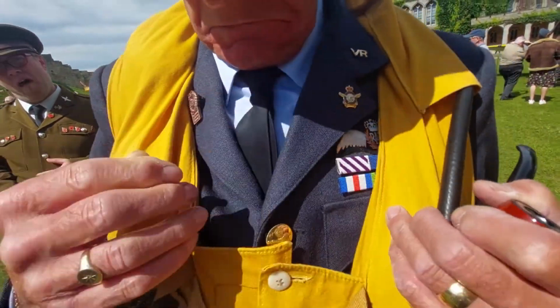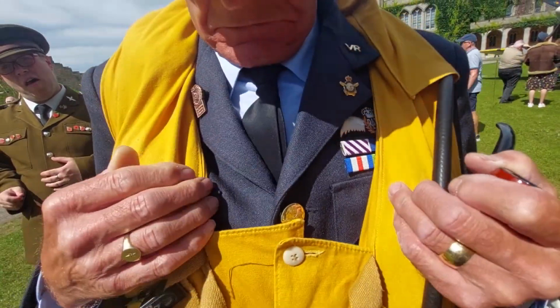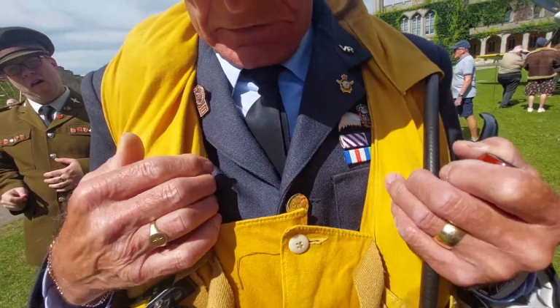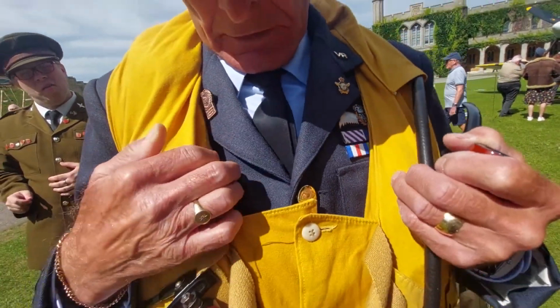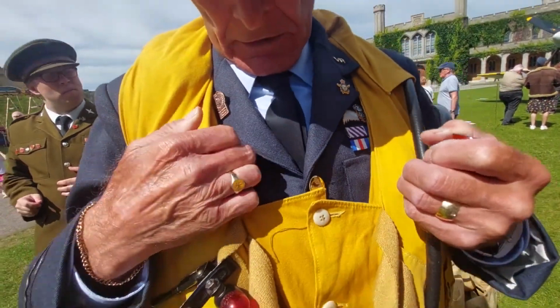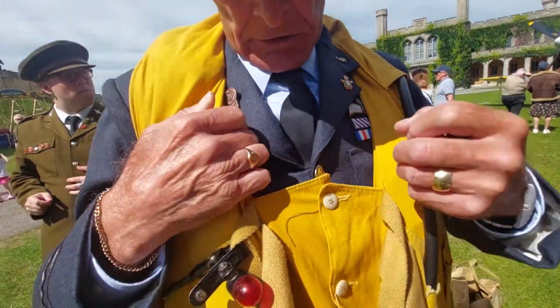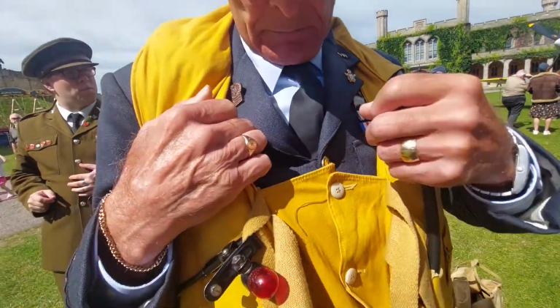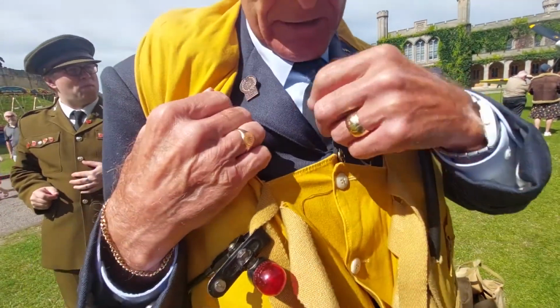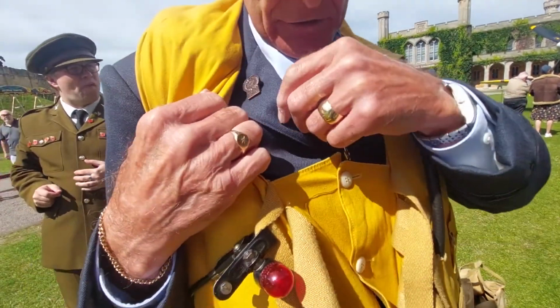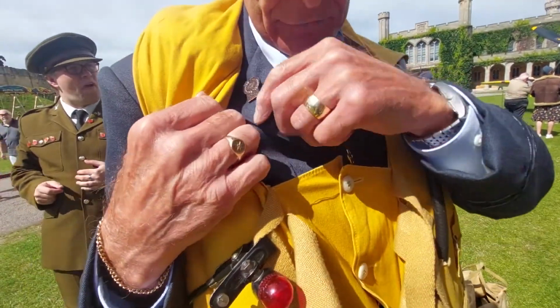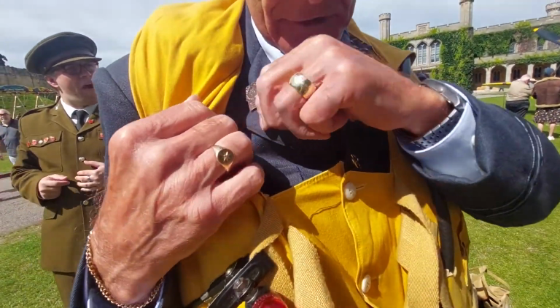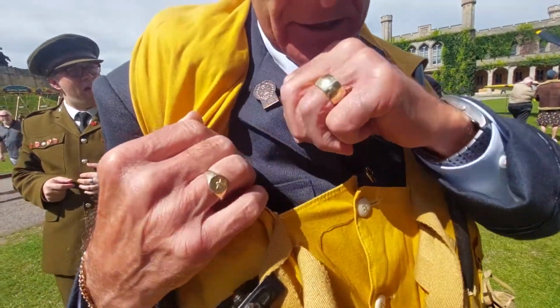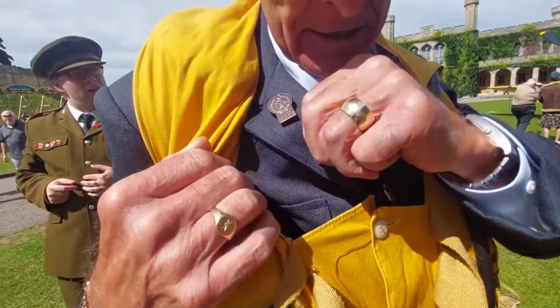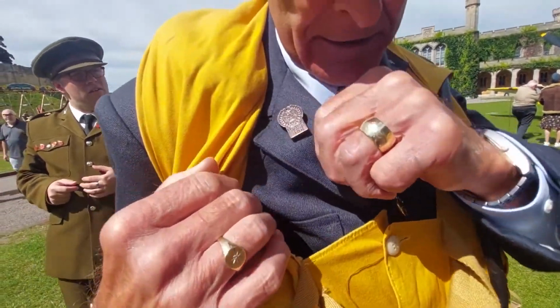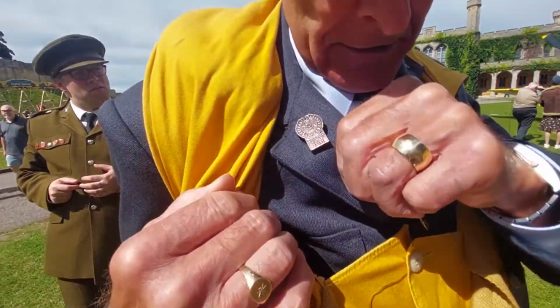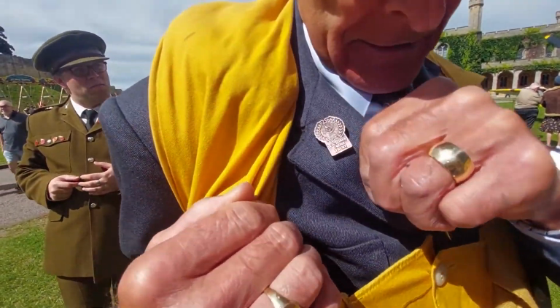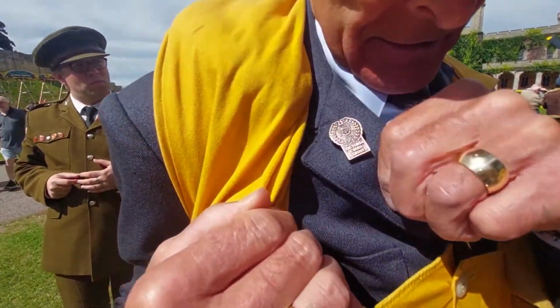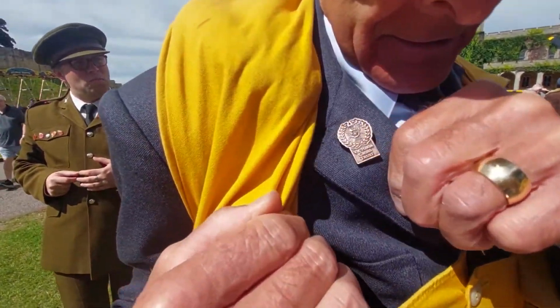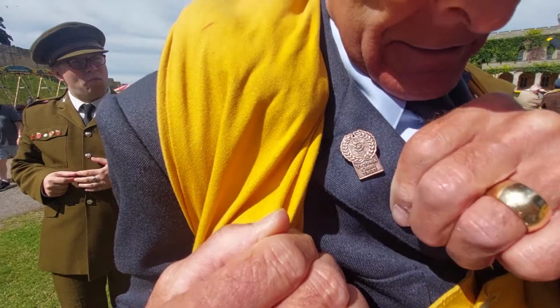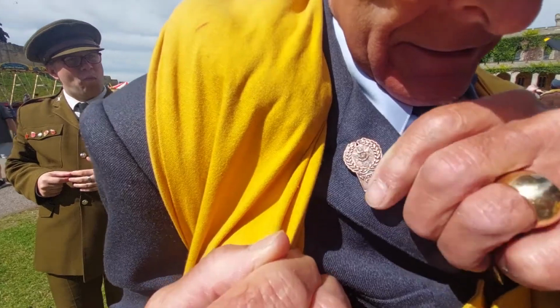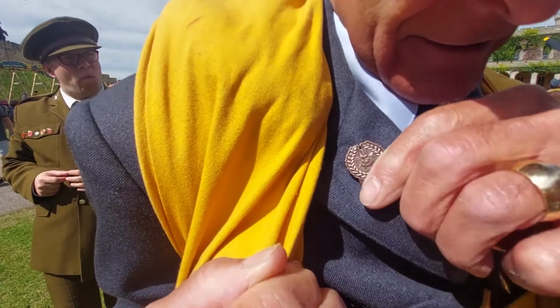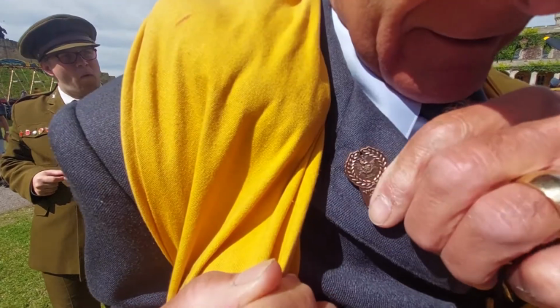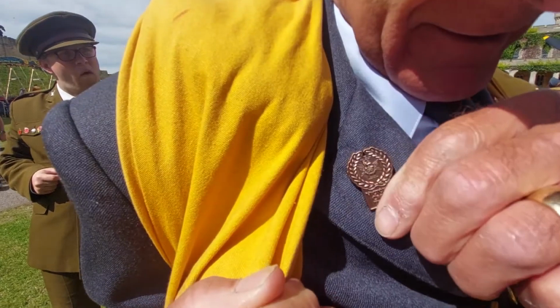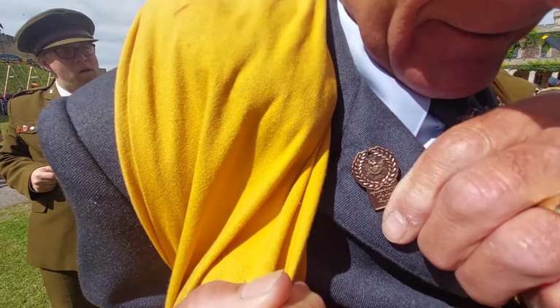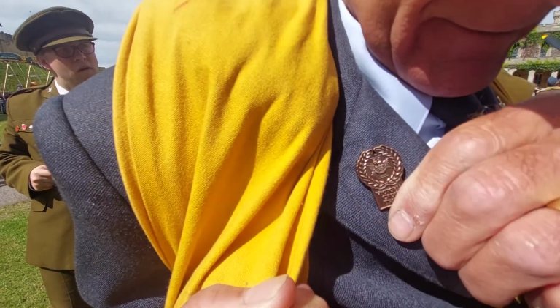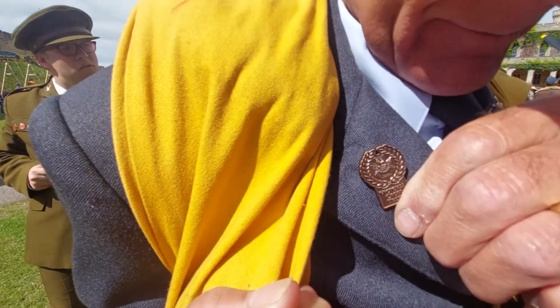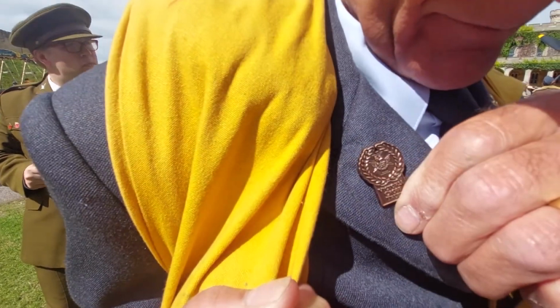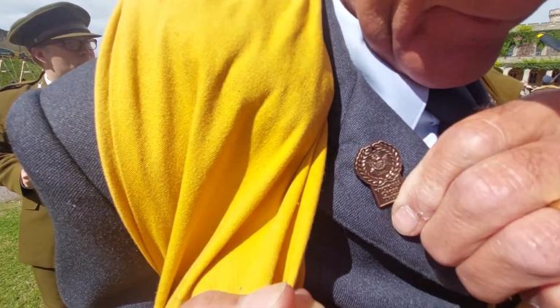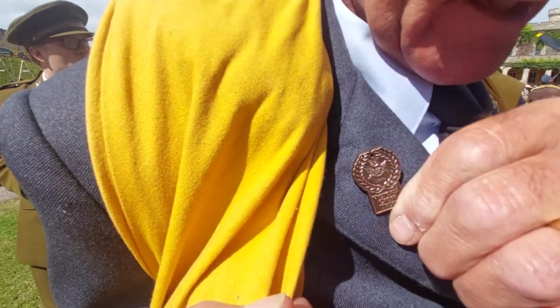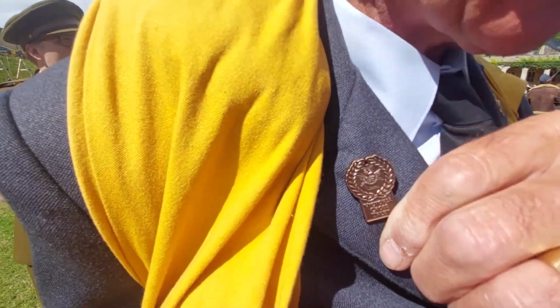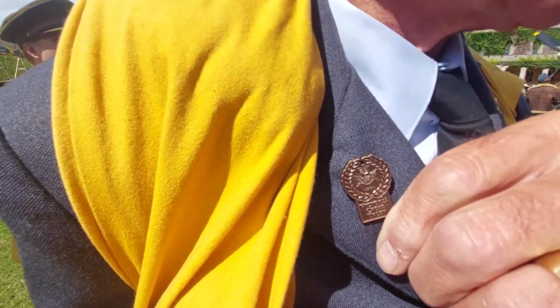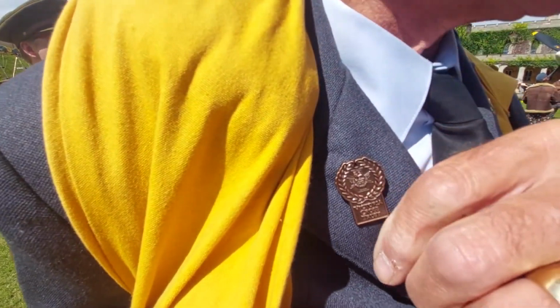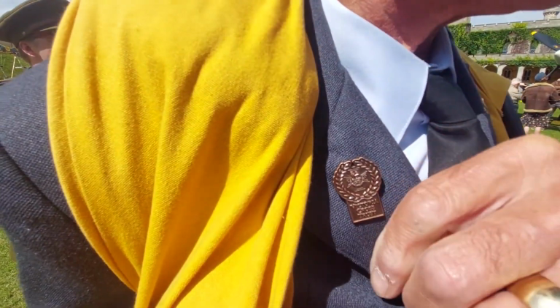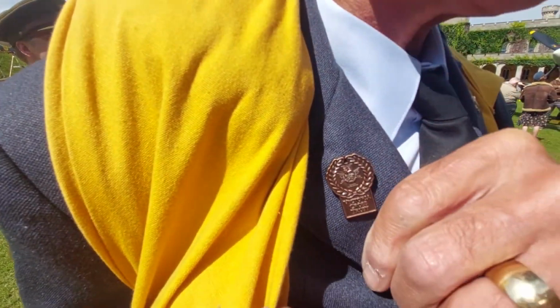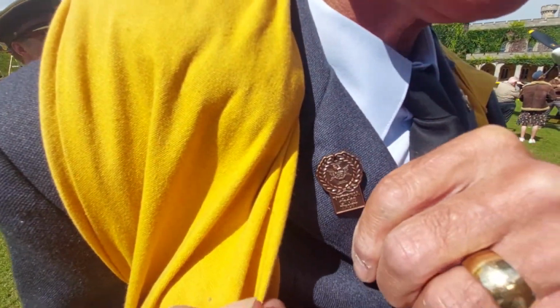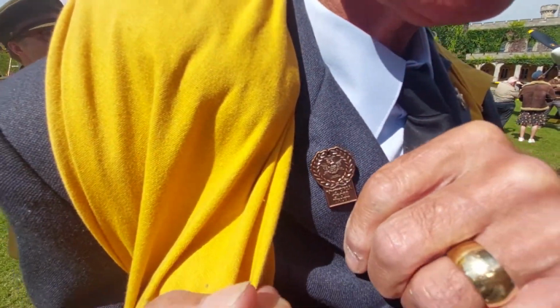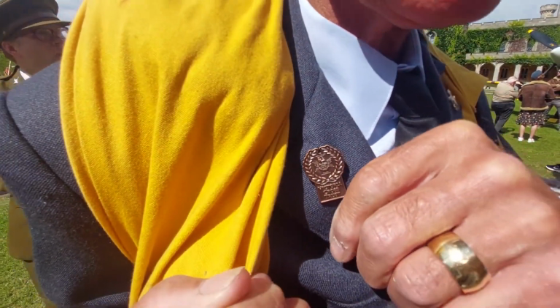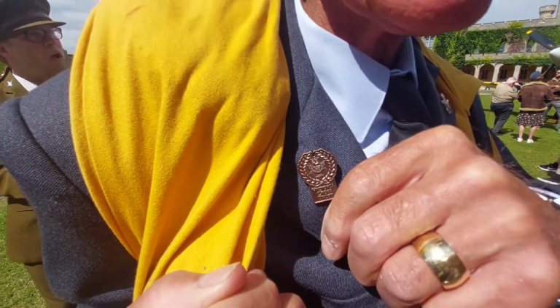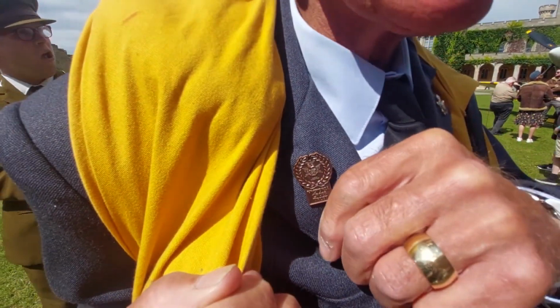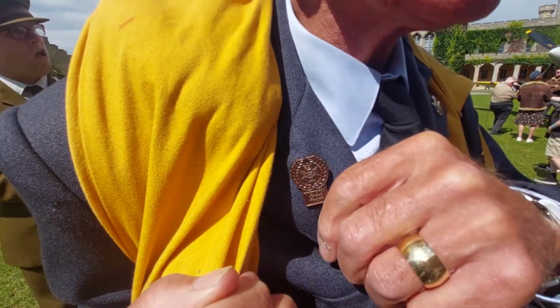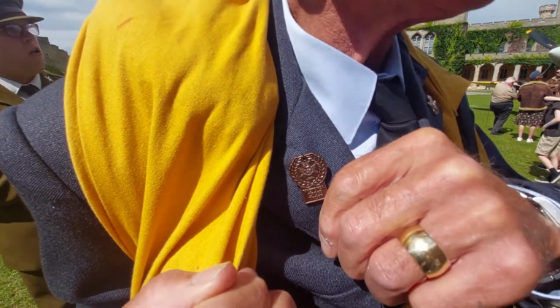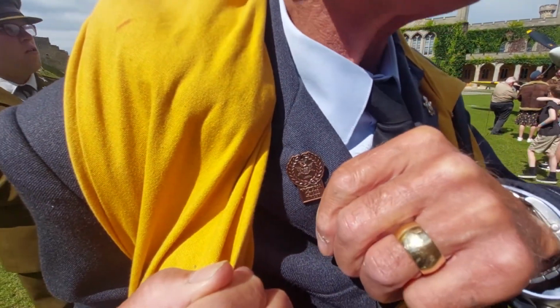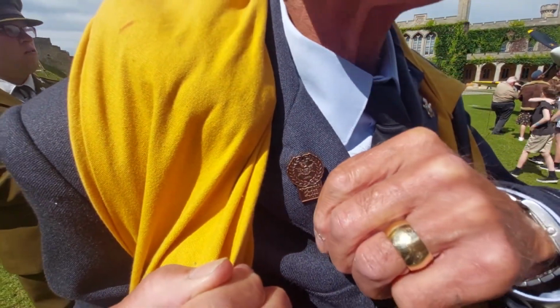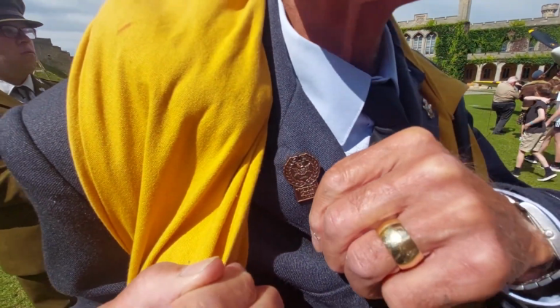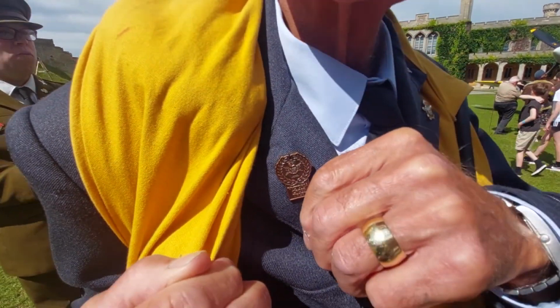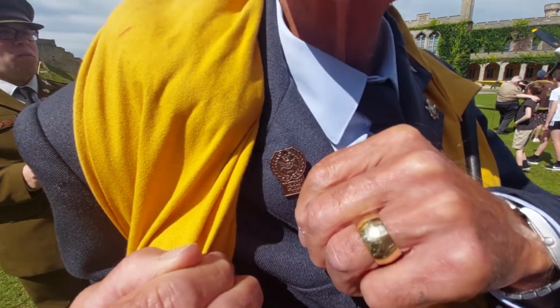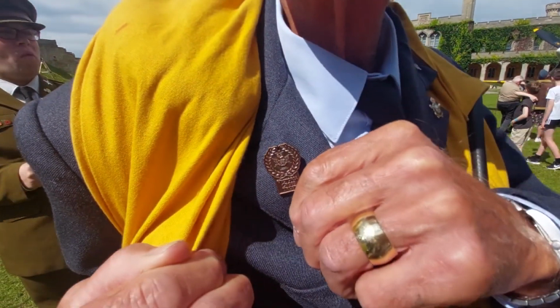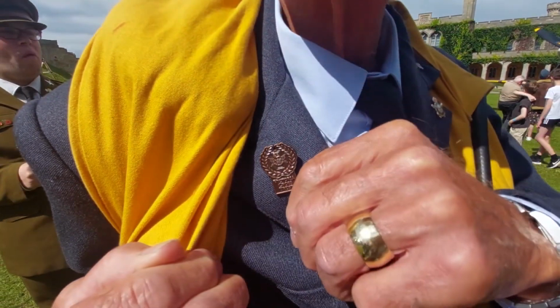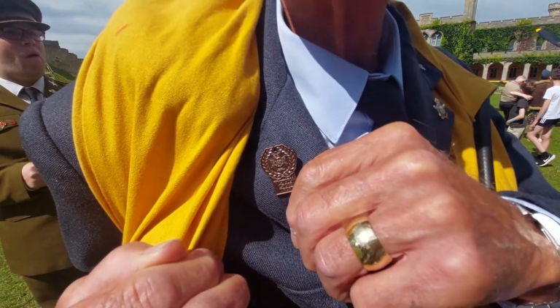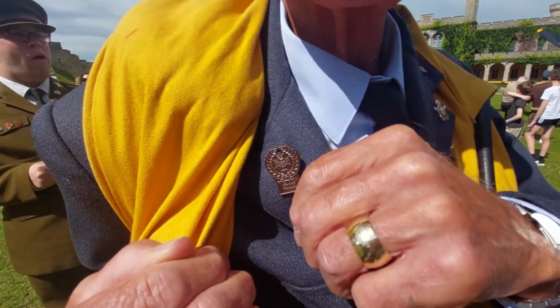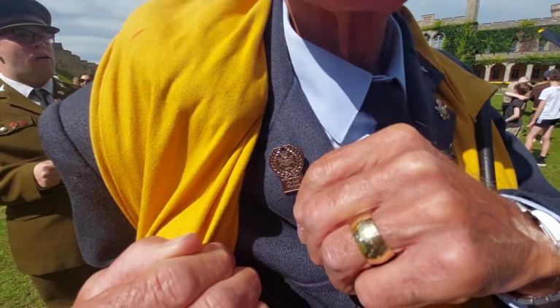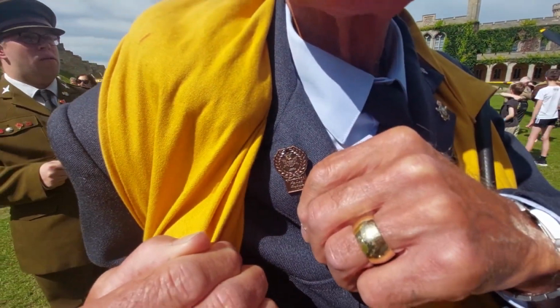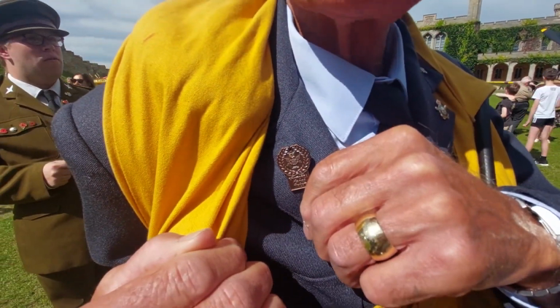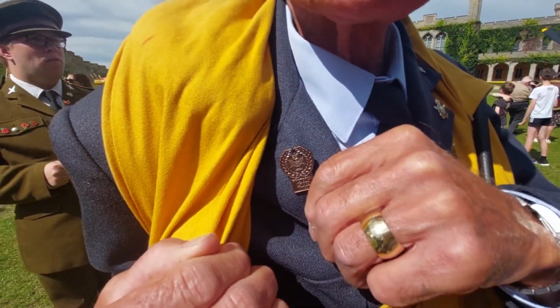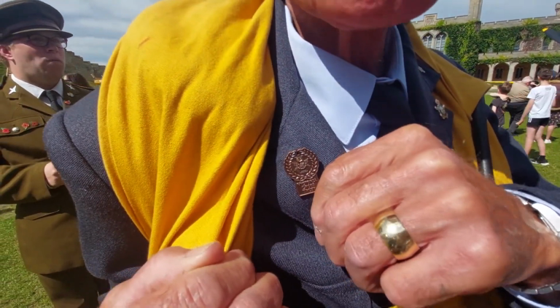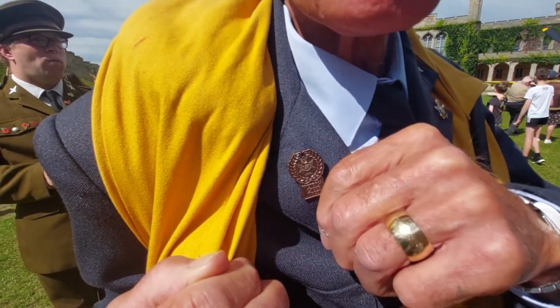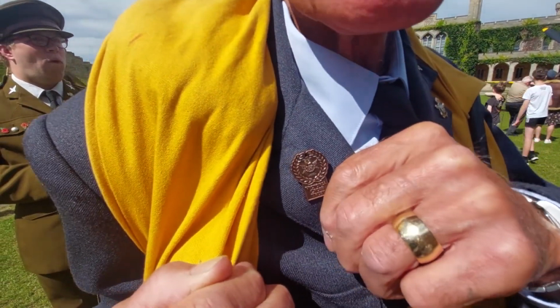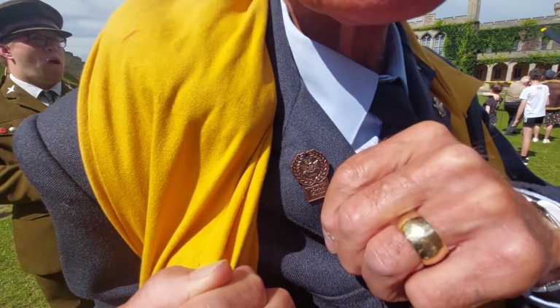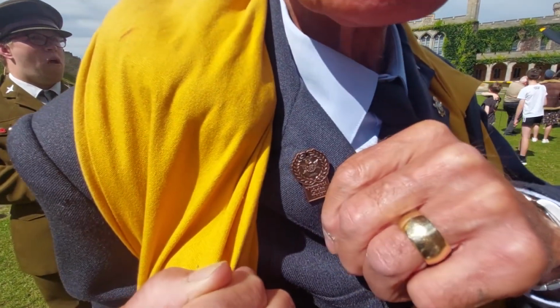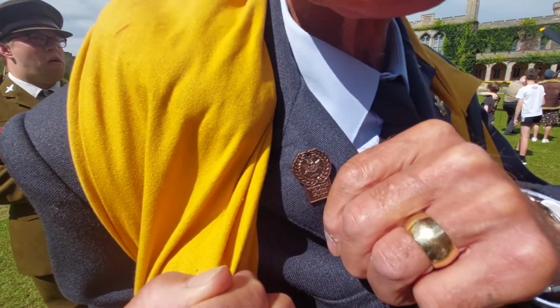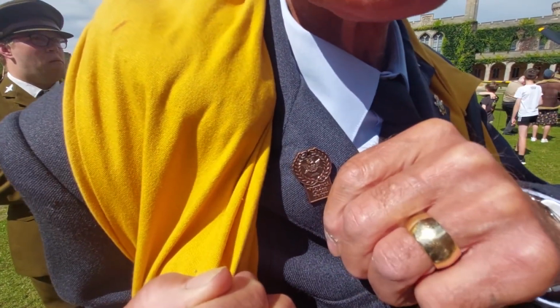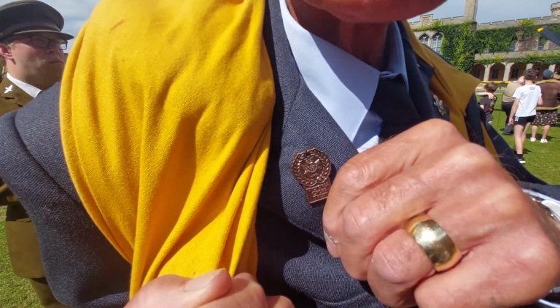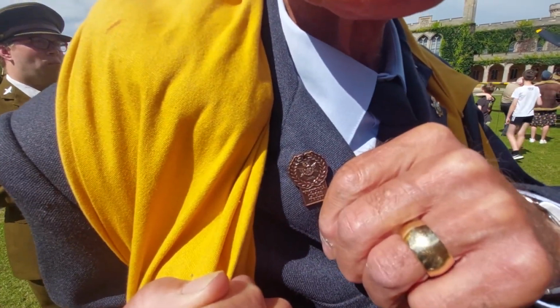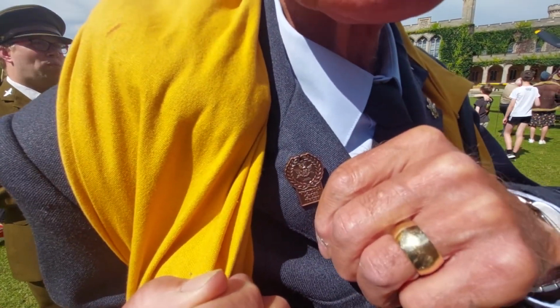That's a badge of the Australian Royal Air Force, and that's a badge for the Victoria Cross Trust.